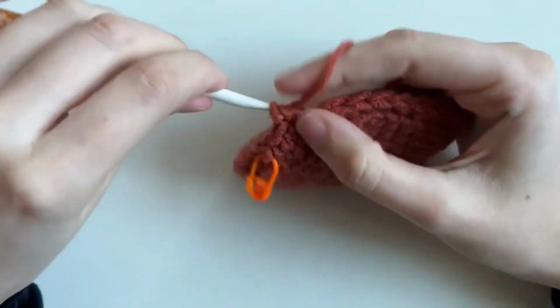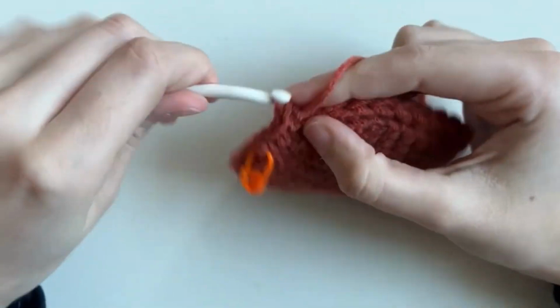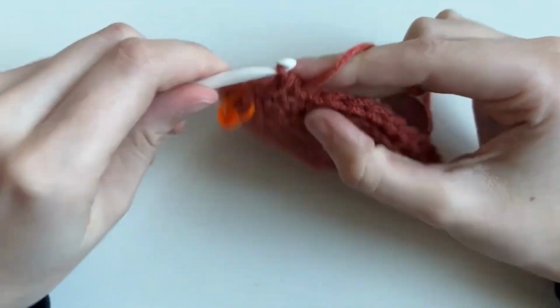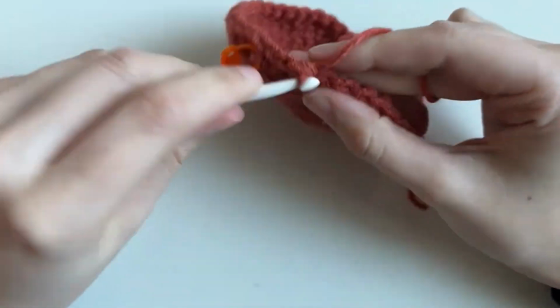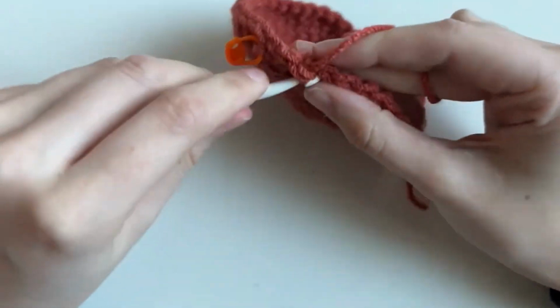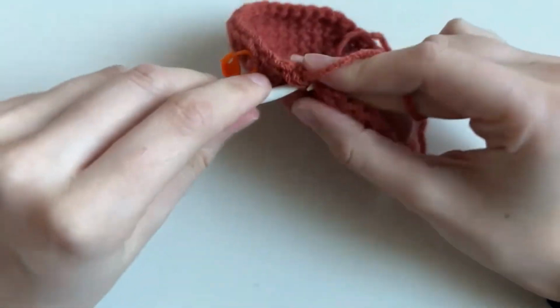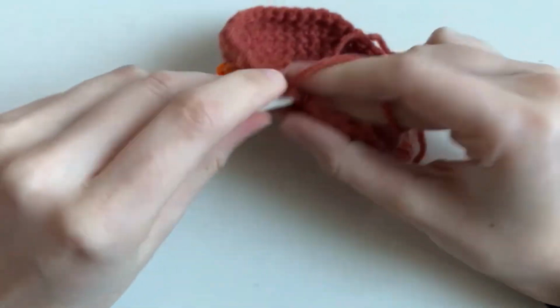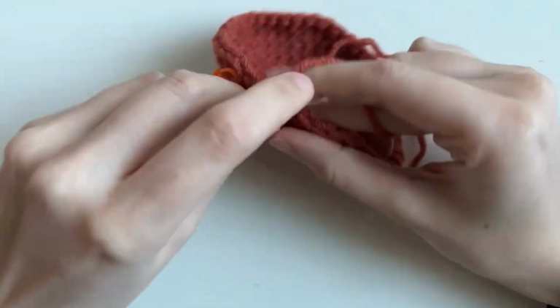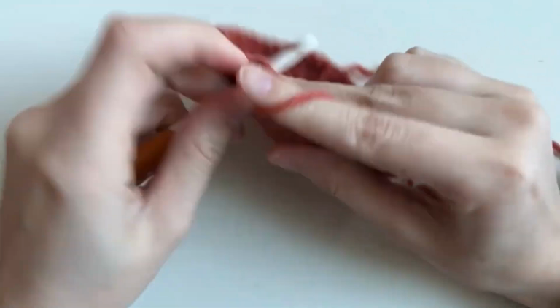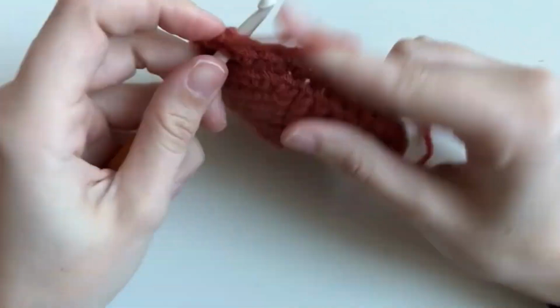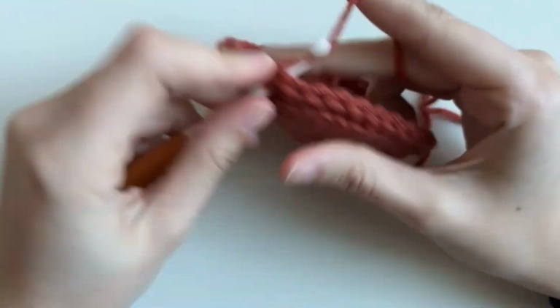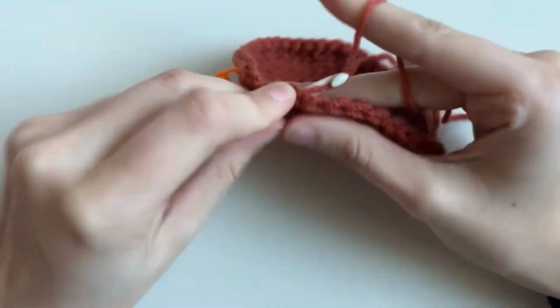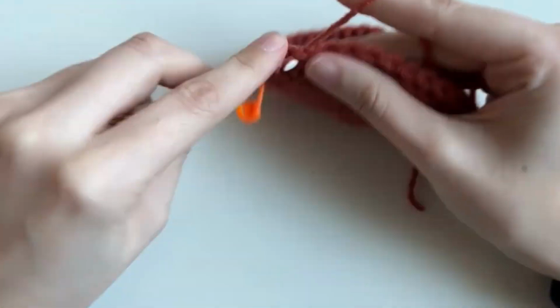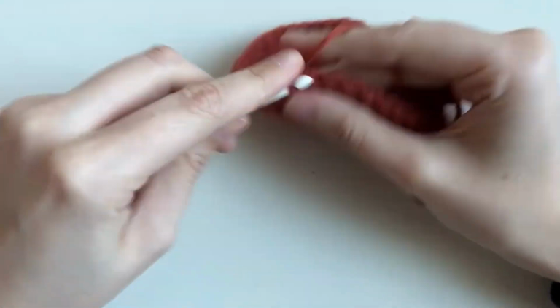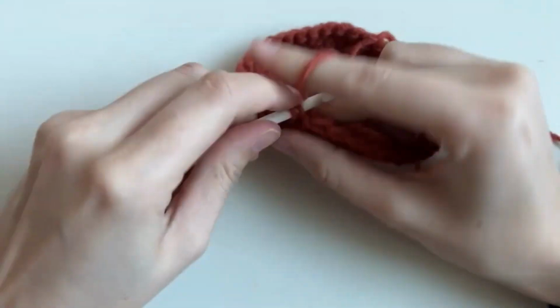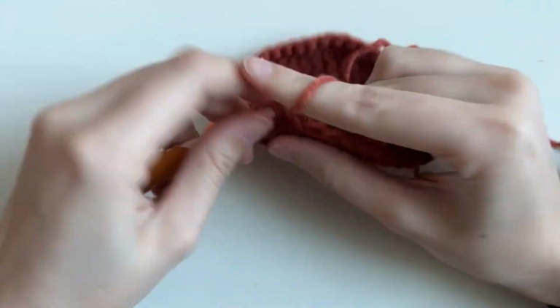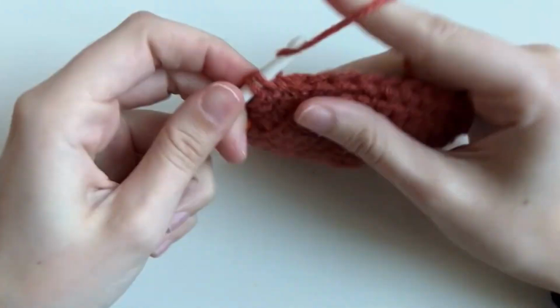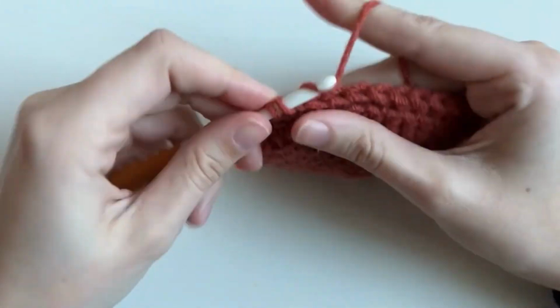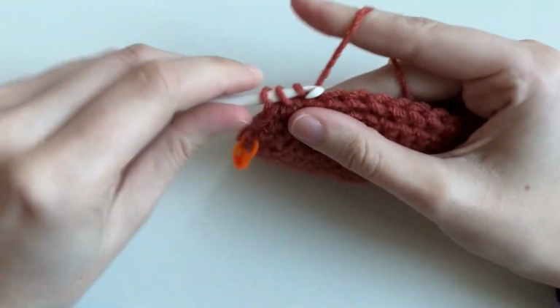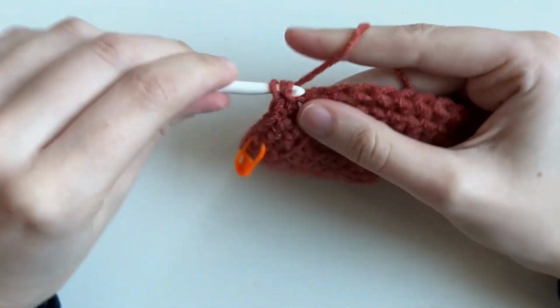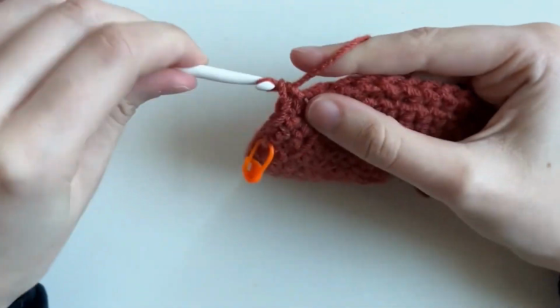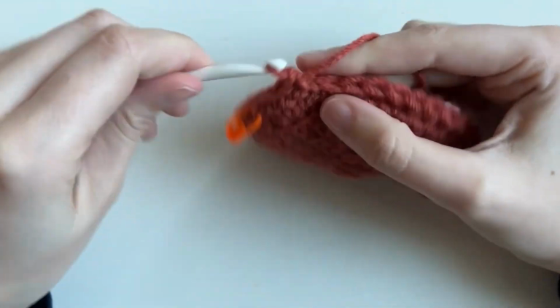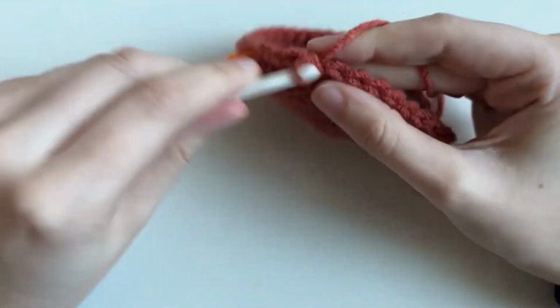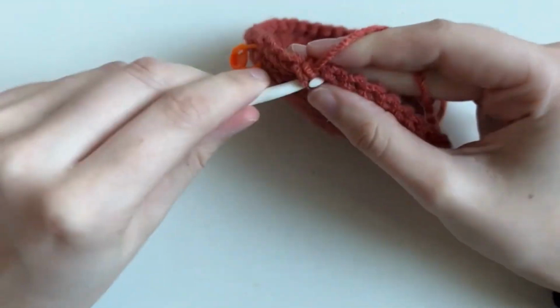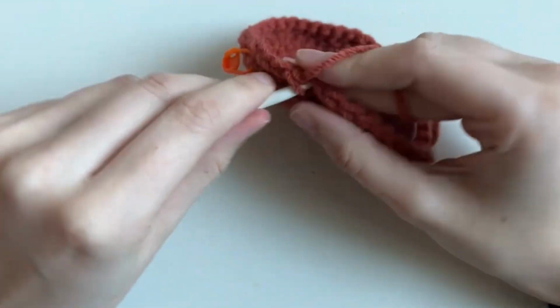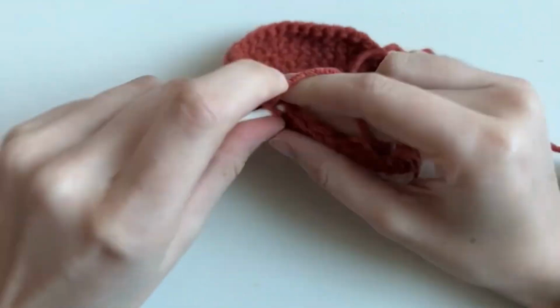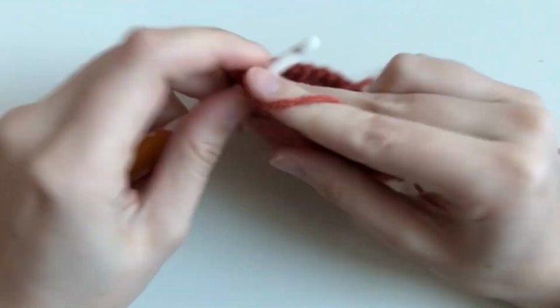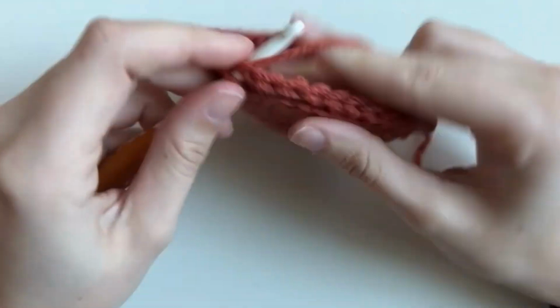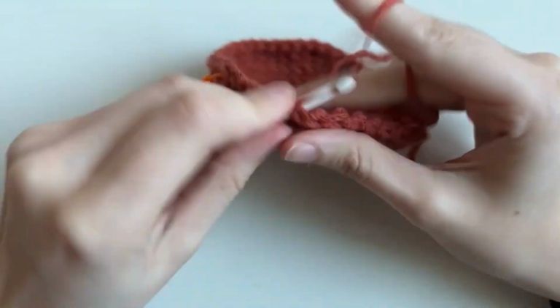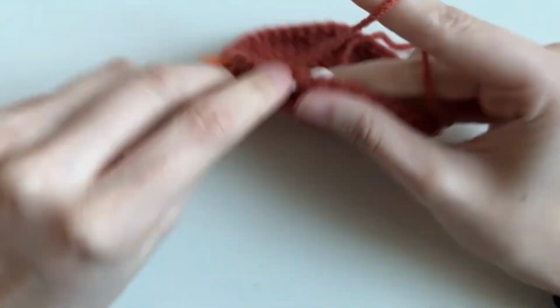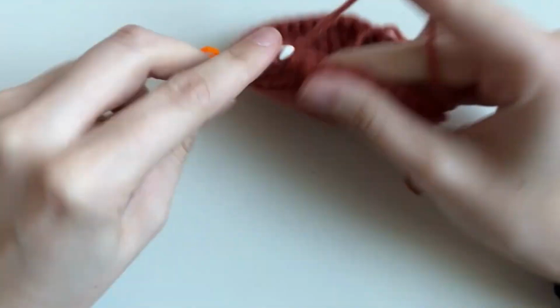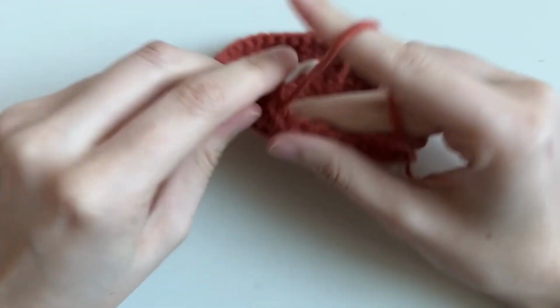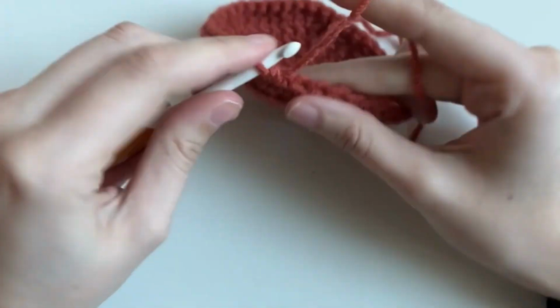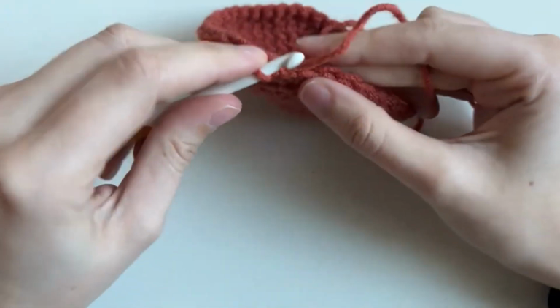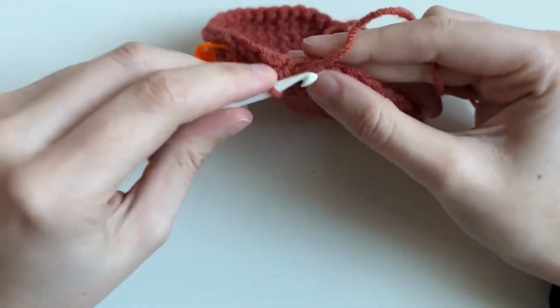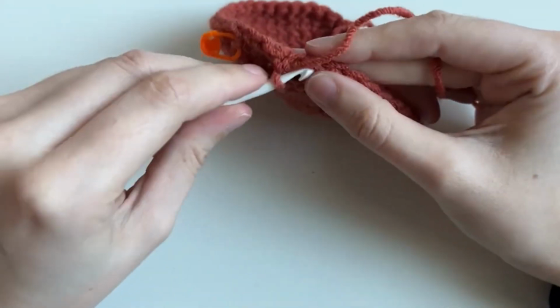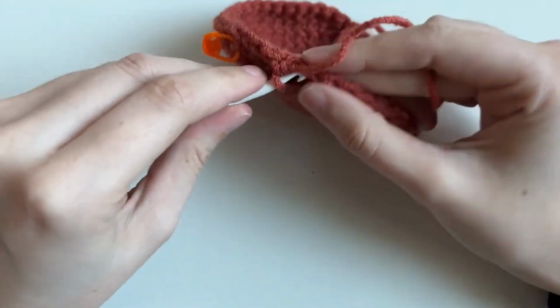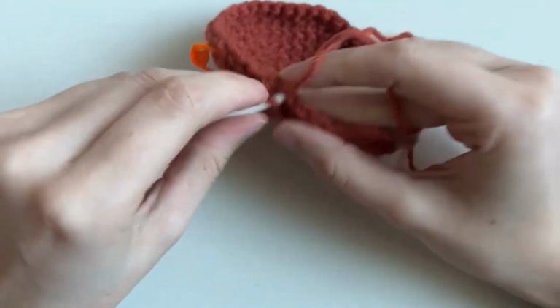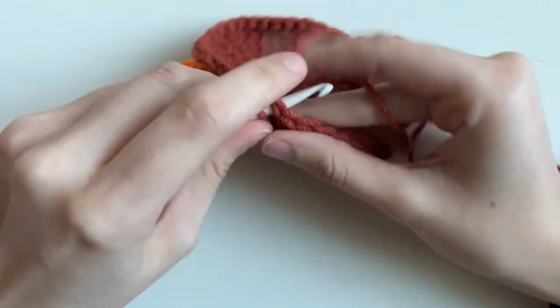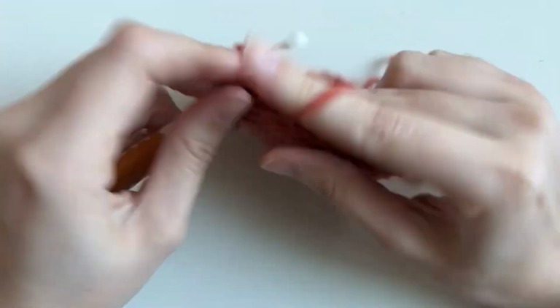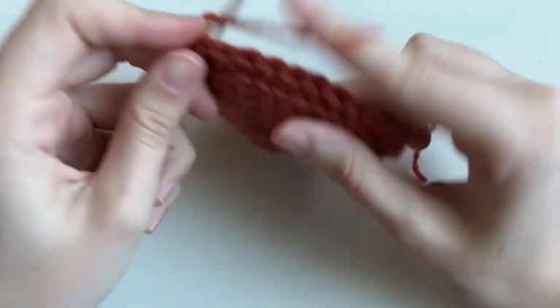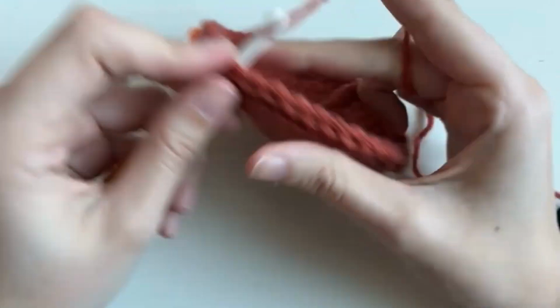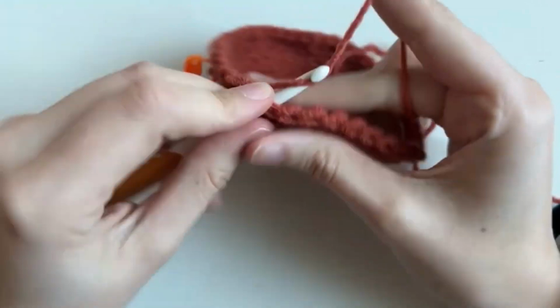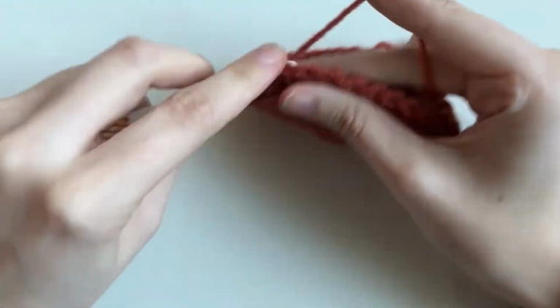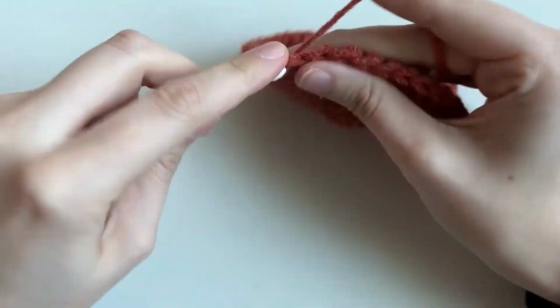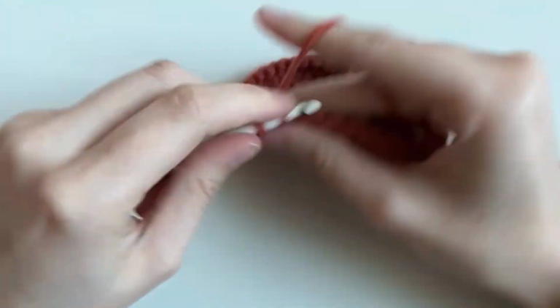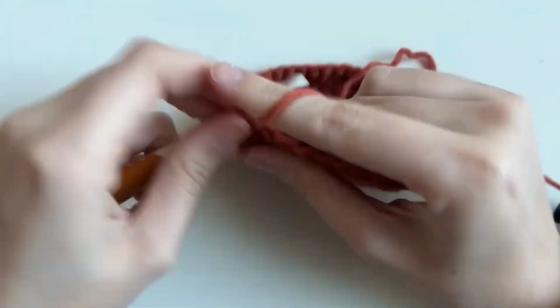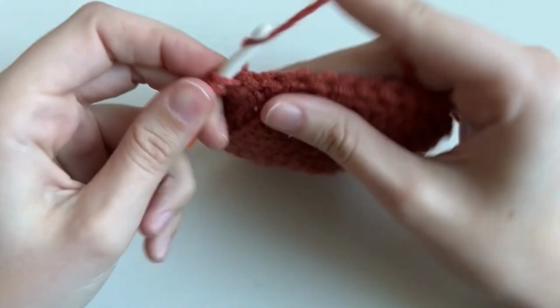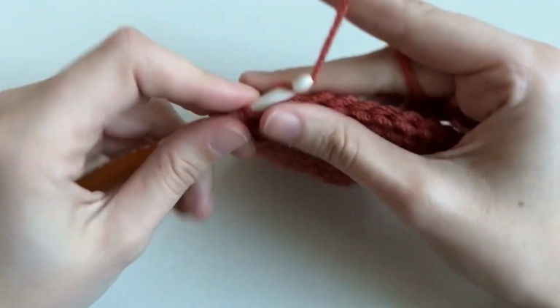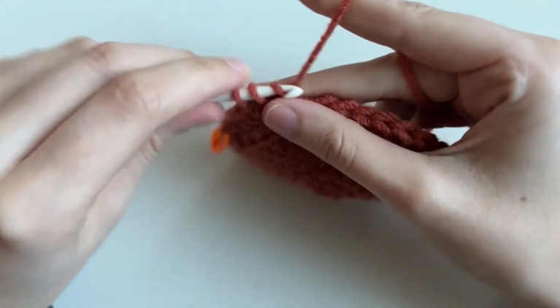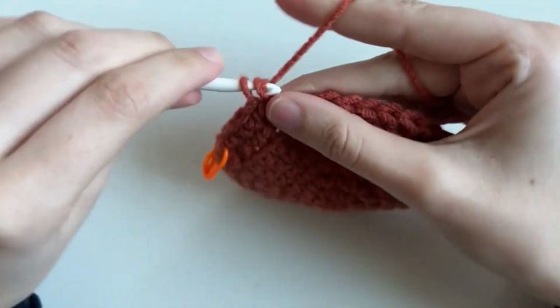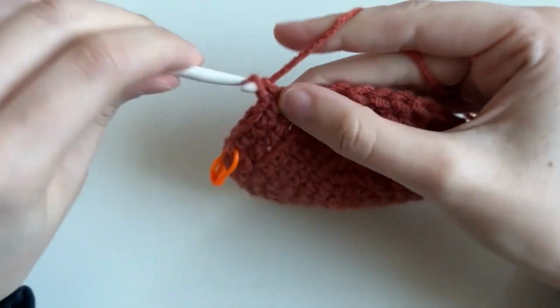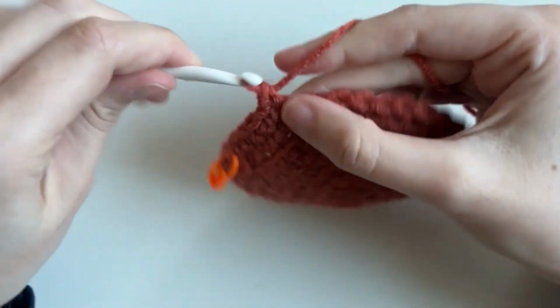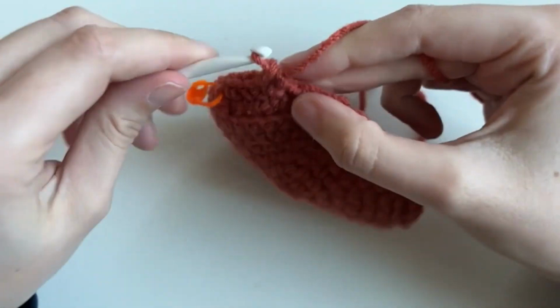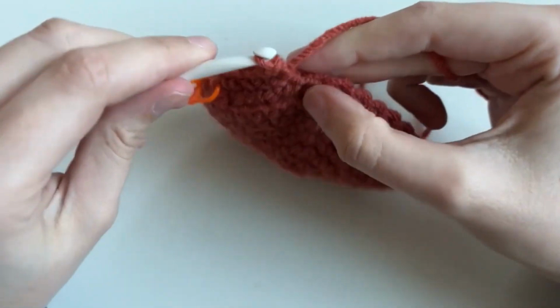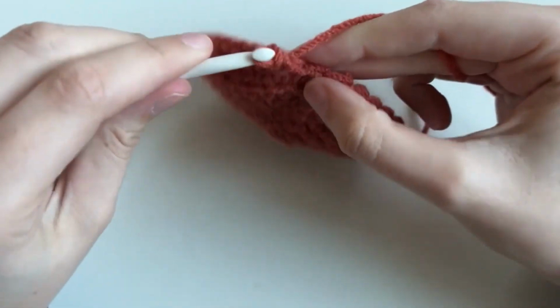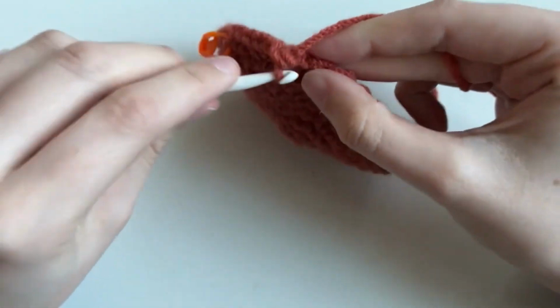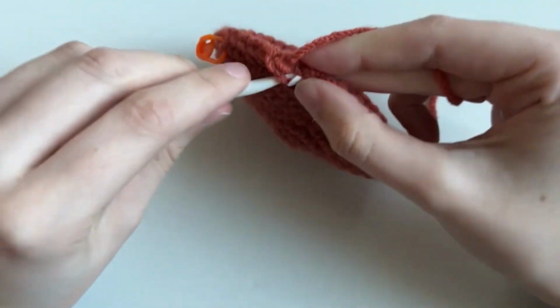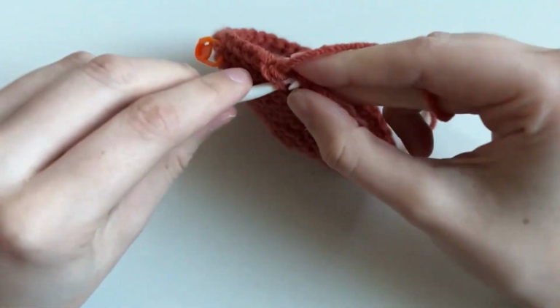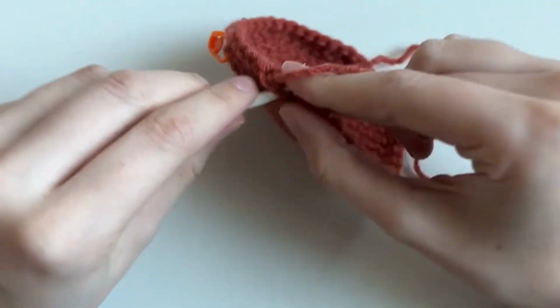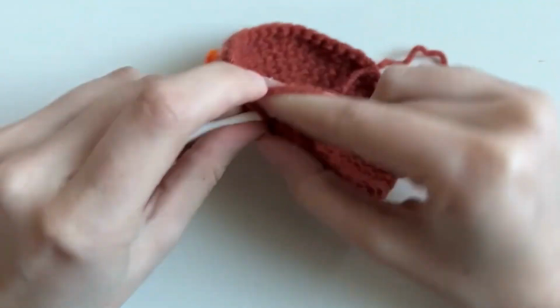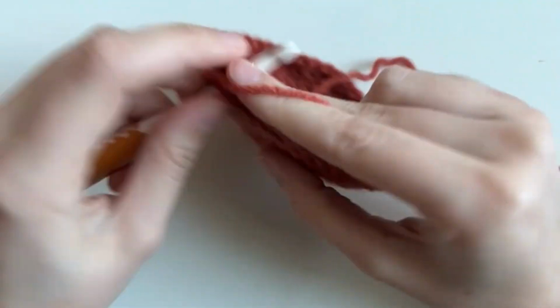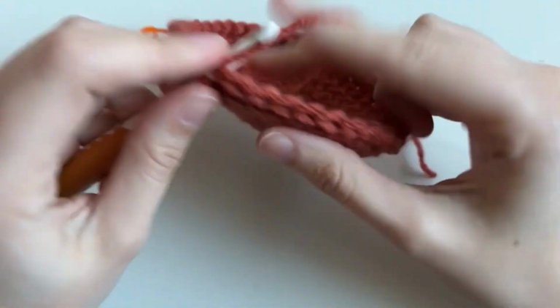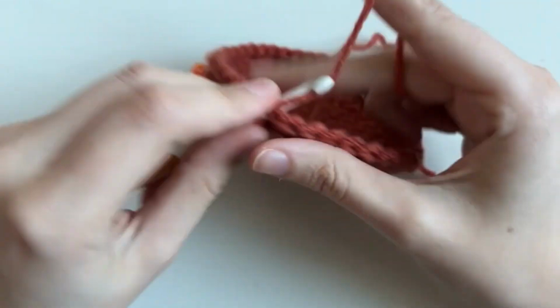Go ahead and do those 10 rounds and you'll be so excited because it's going to start looking like a pot. All we have to do is add the ridge.